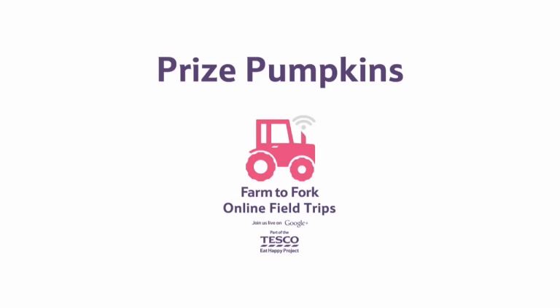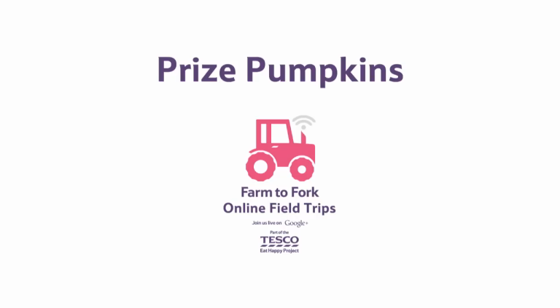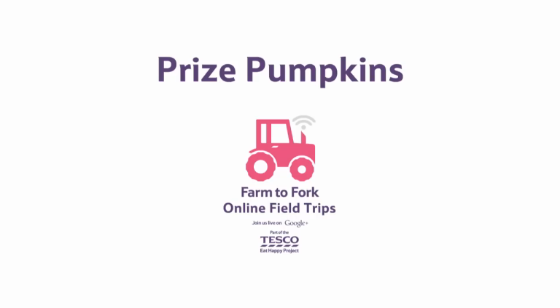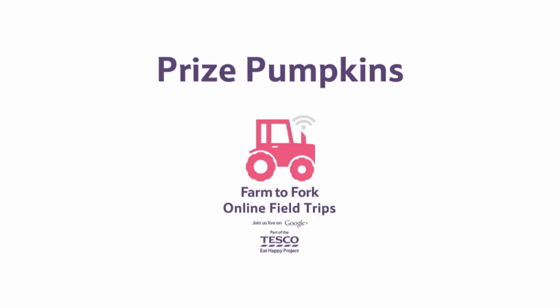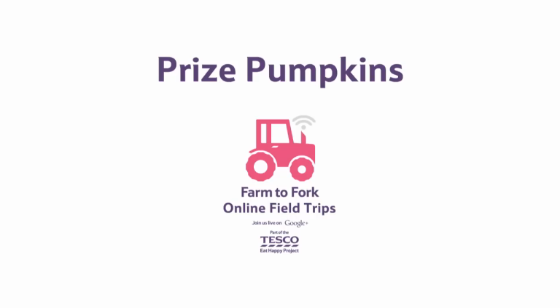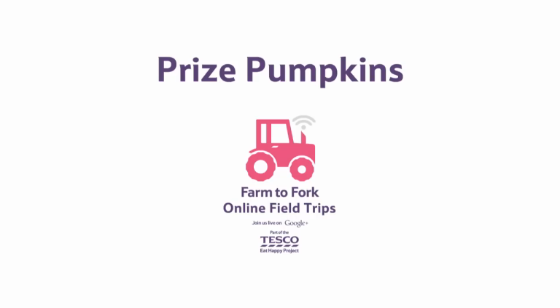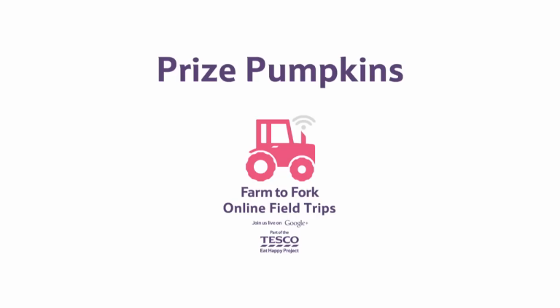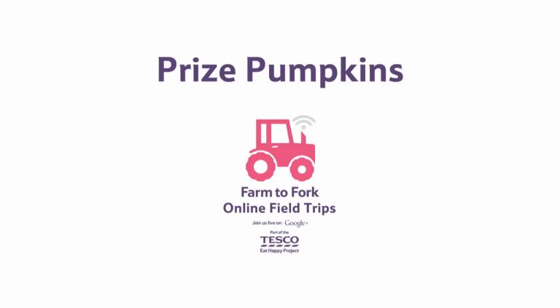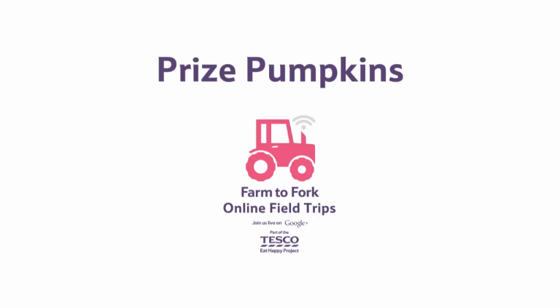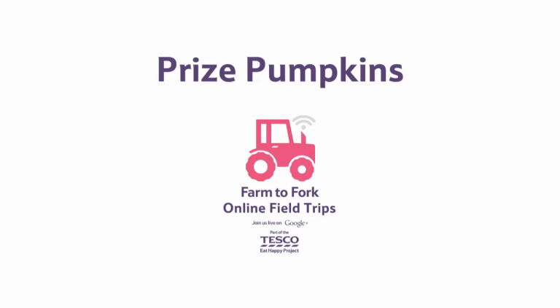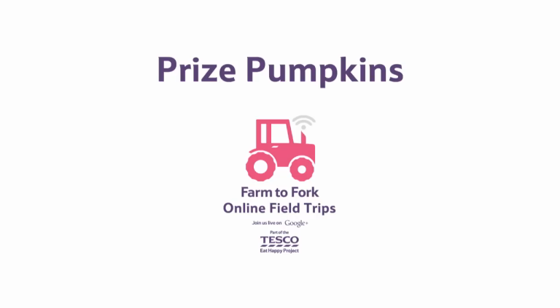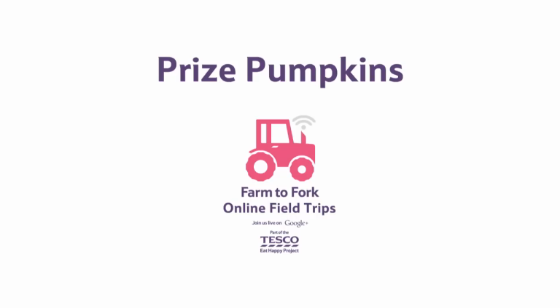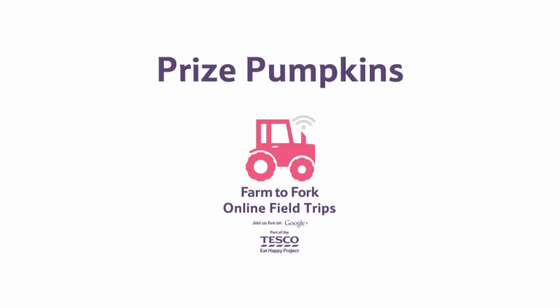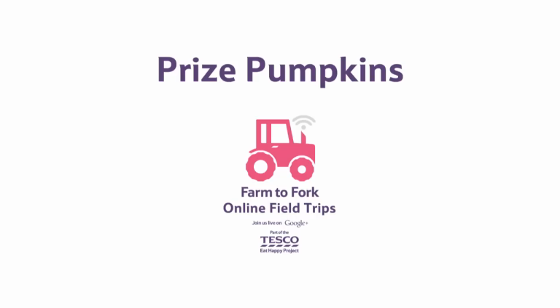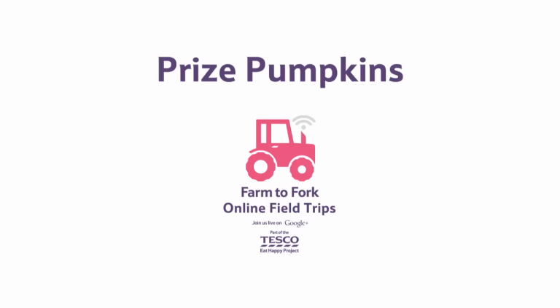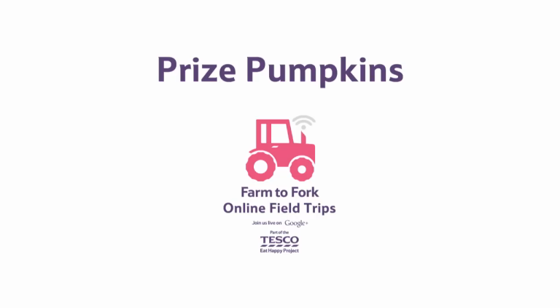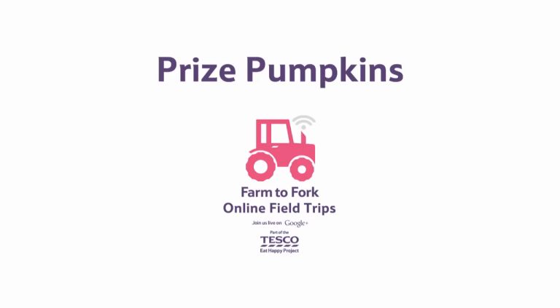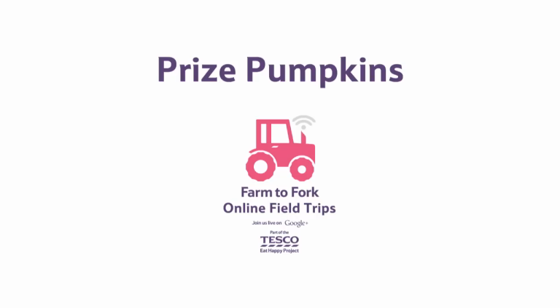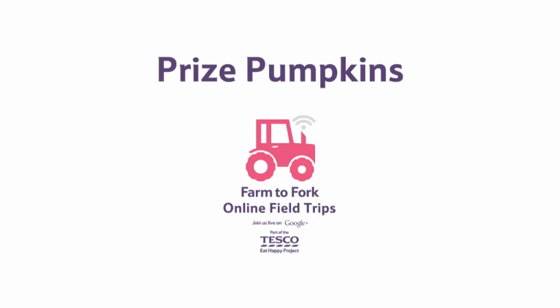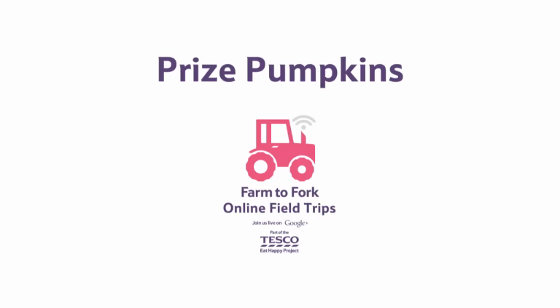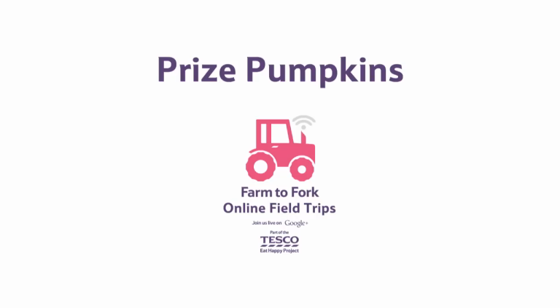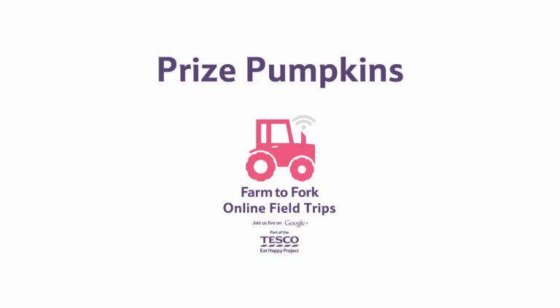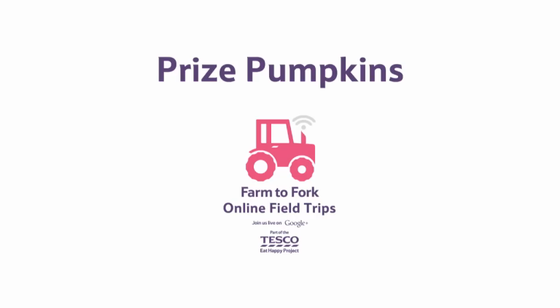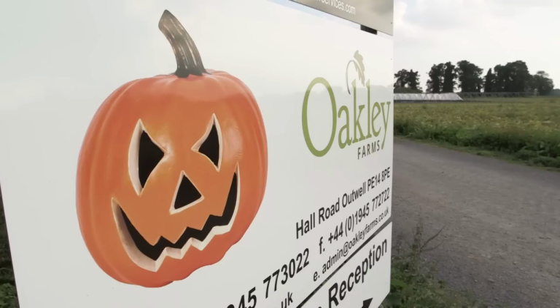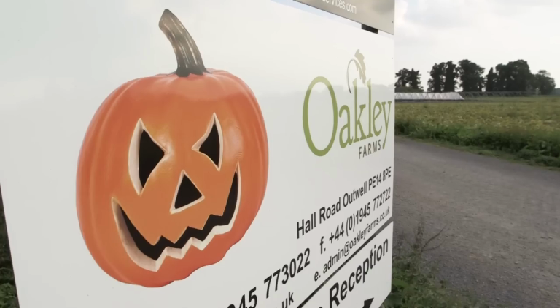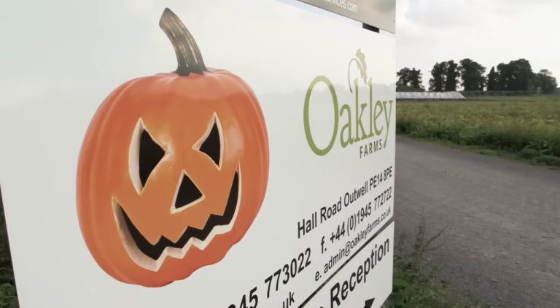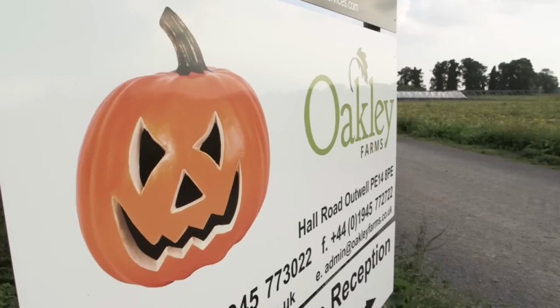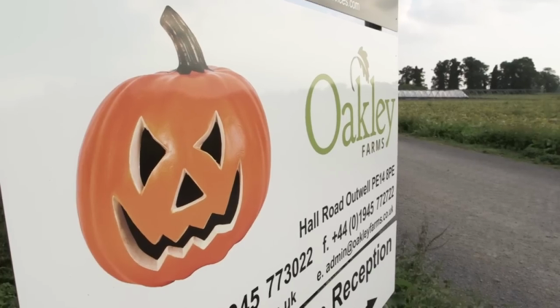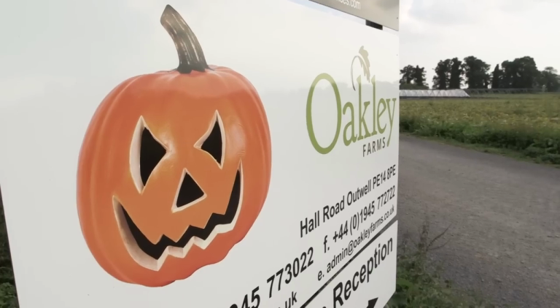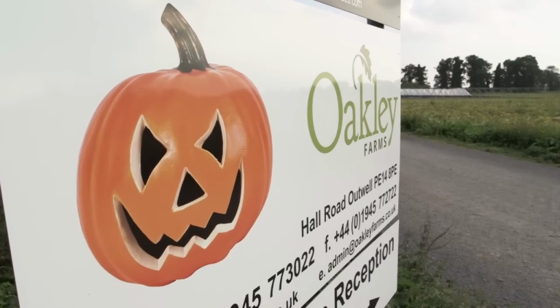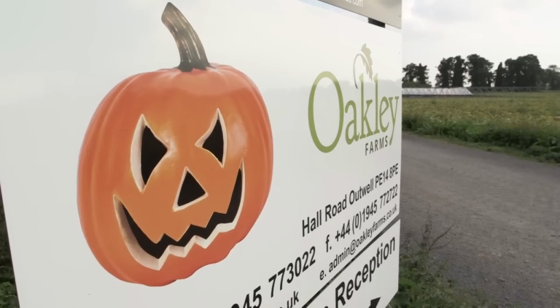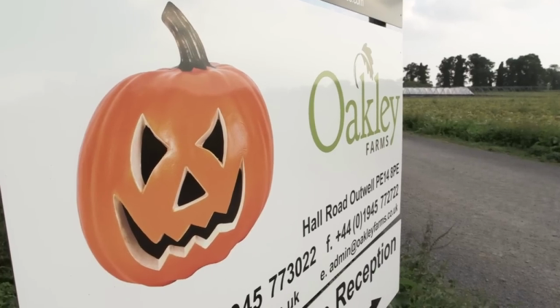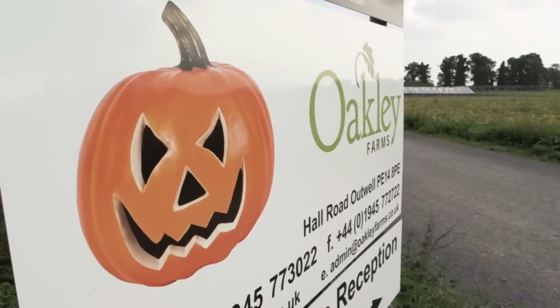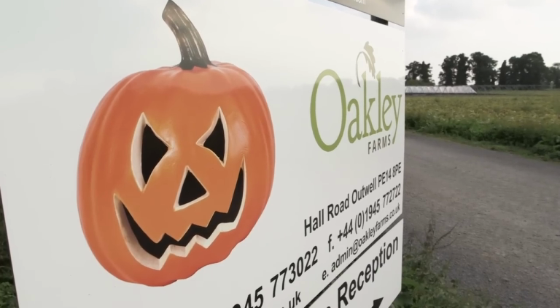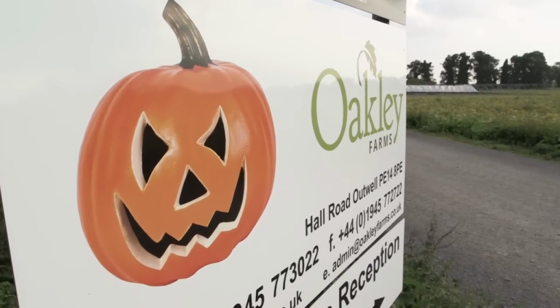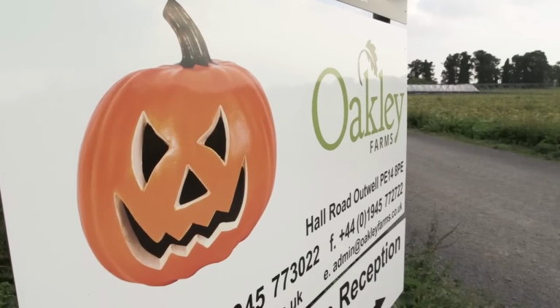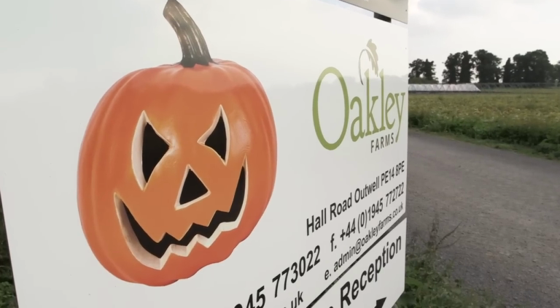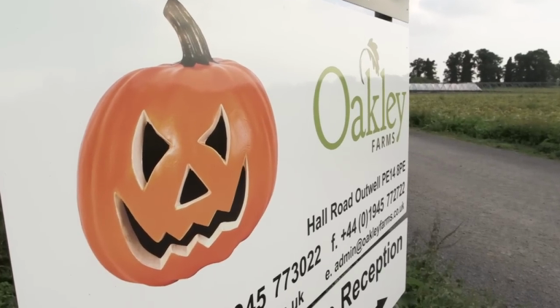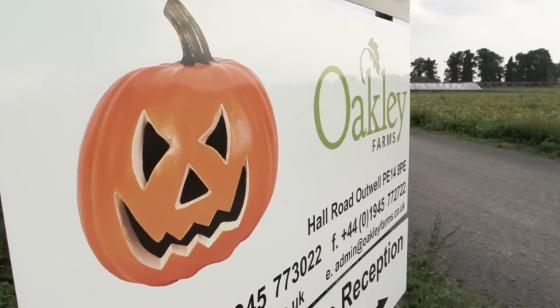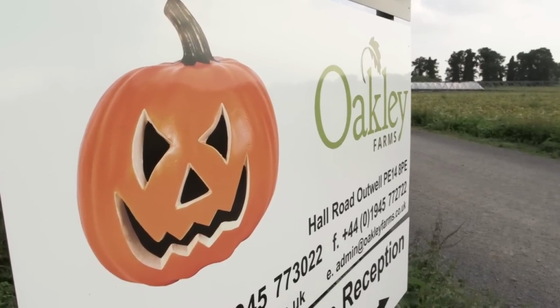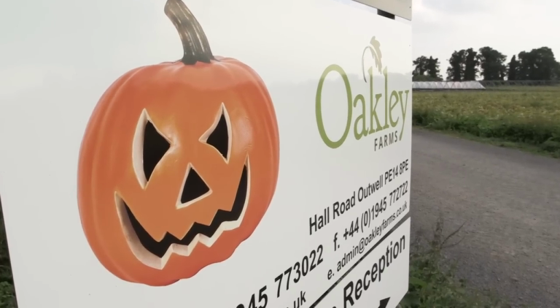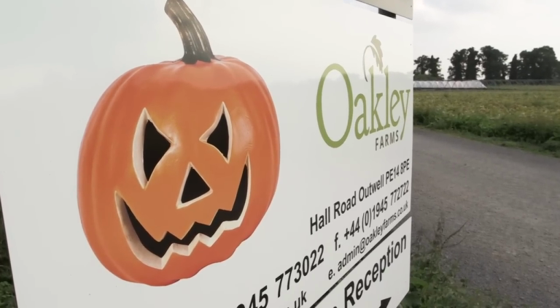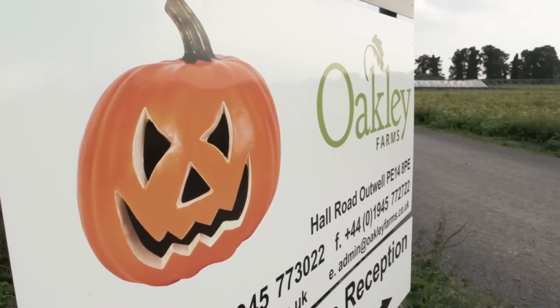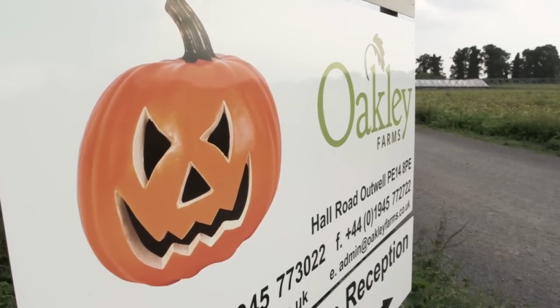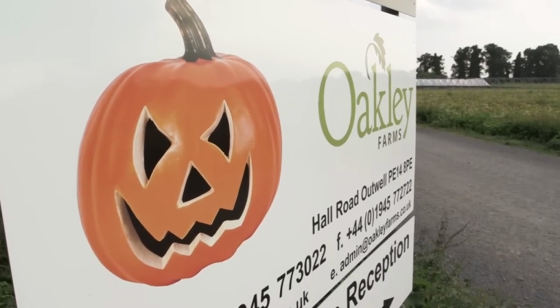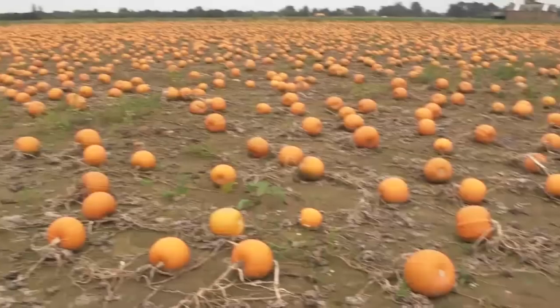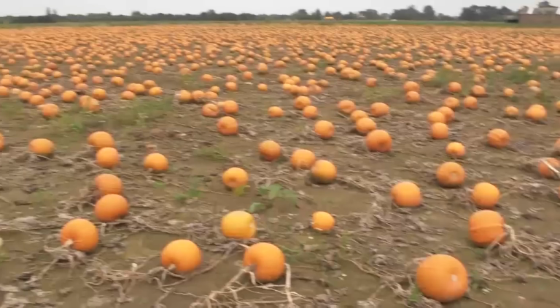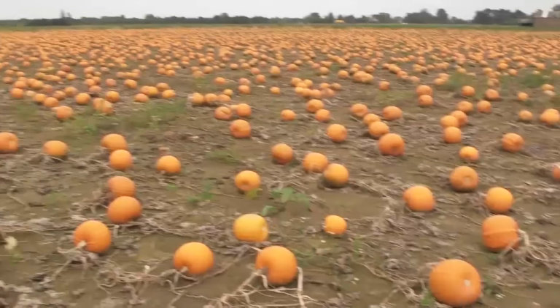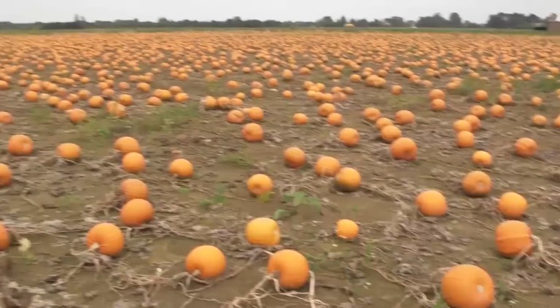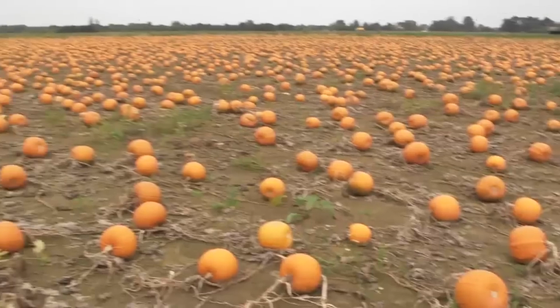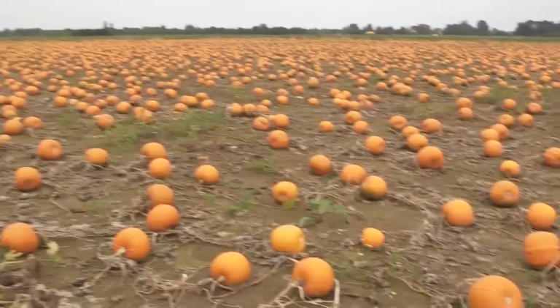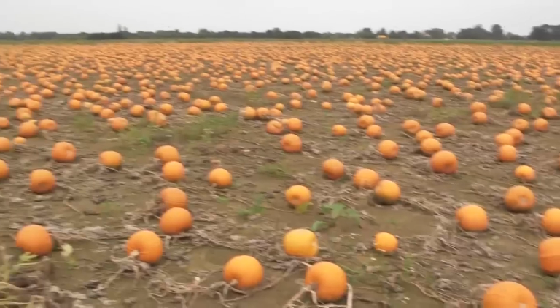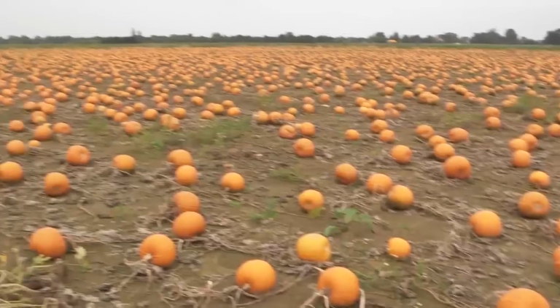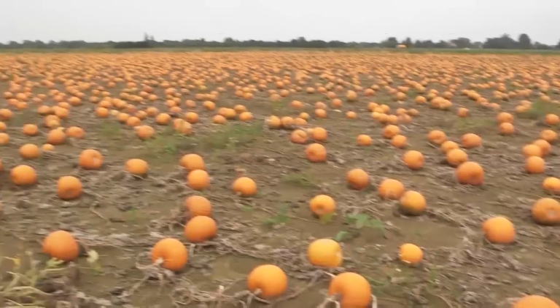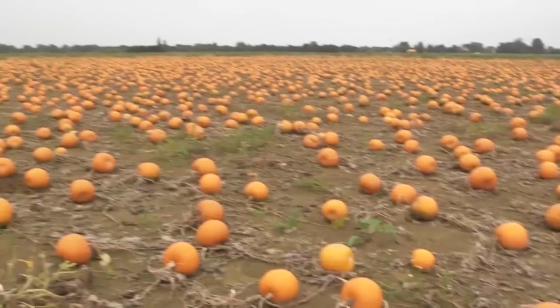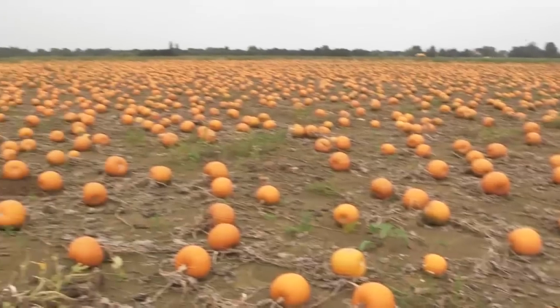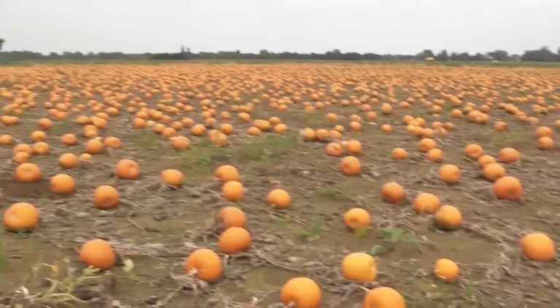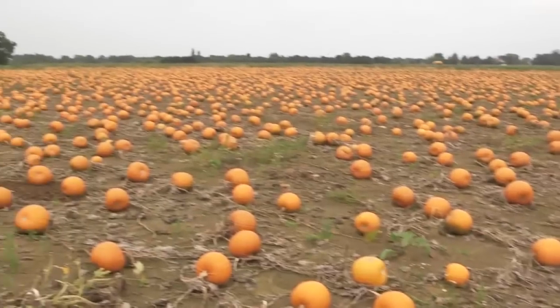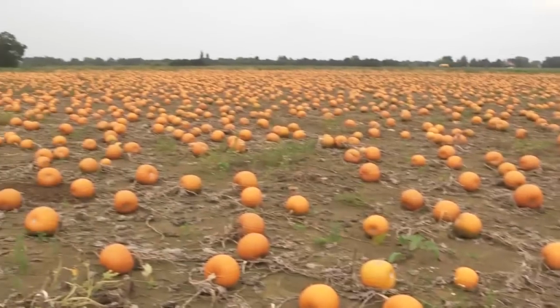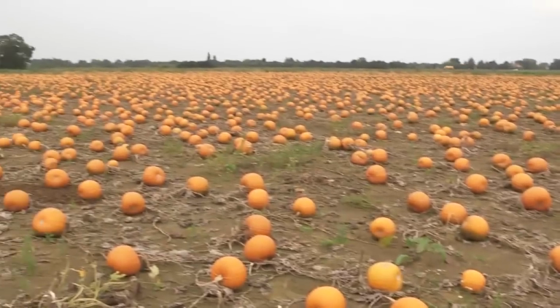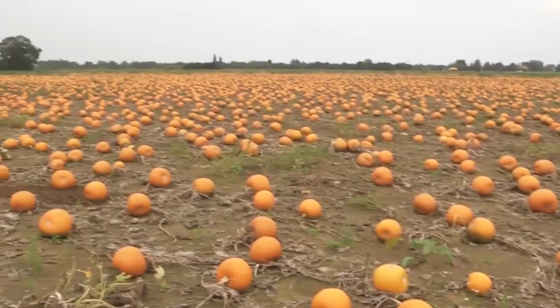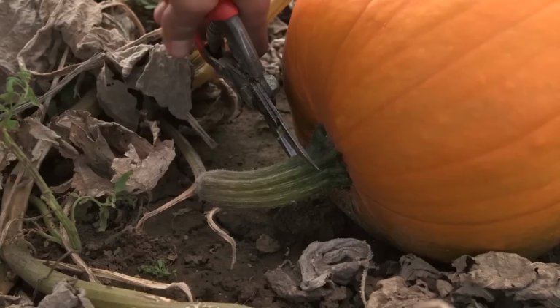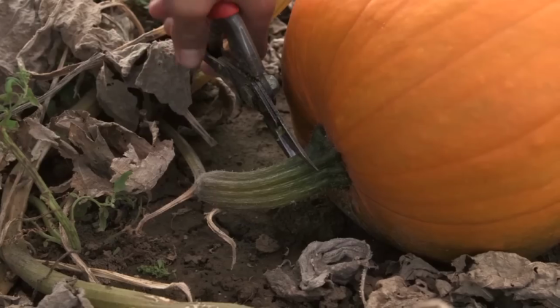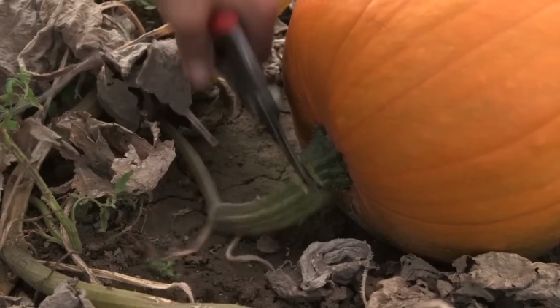Pumpkins are so very special, carved into a scary fright for trick-or-treaters in the night.